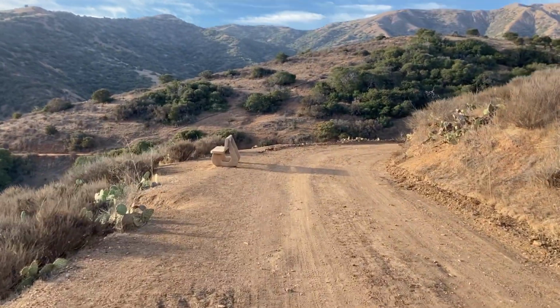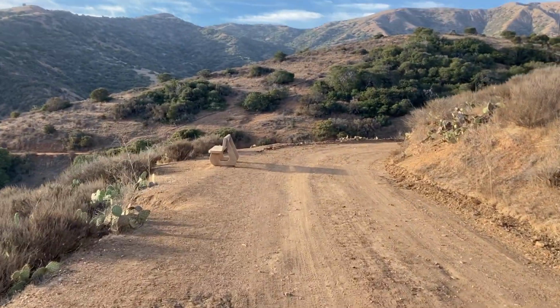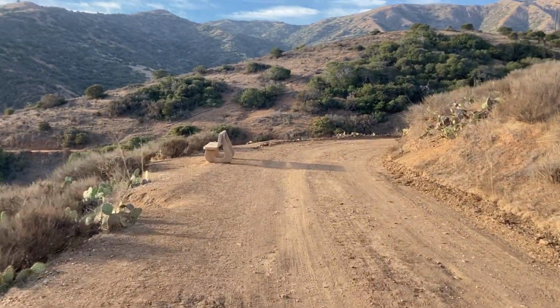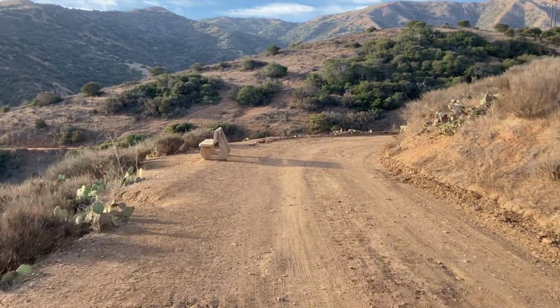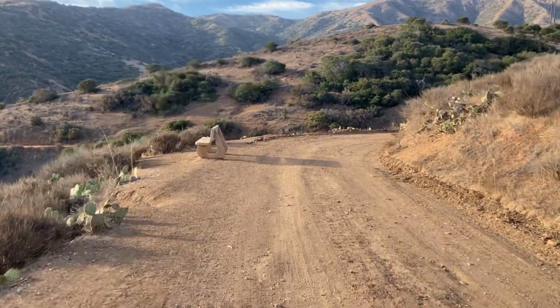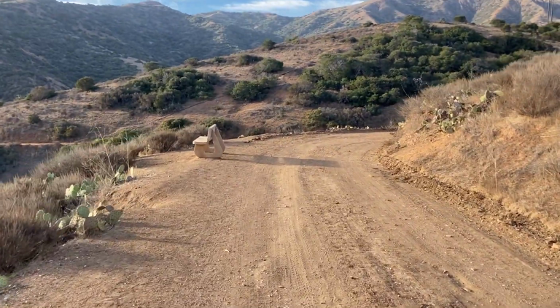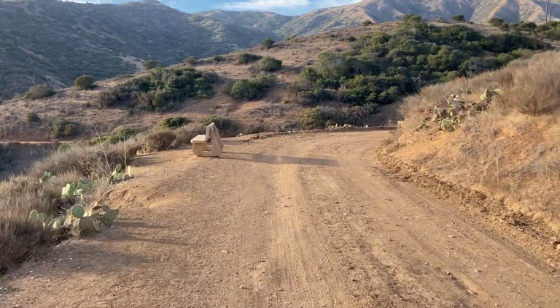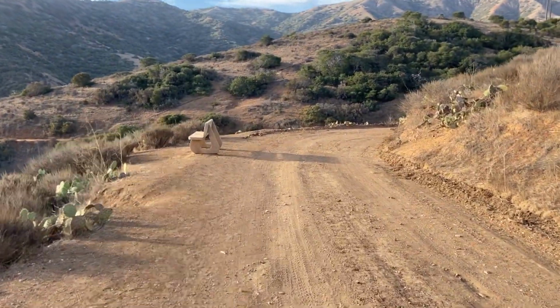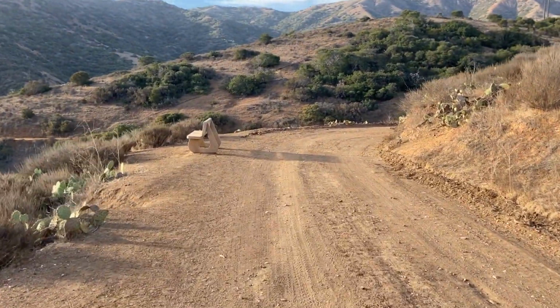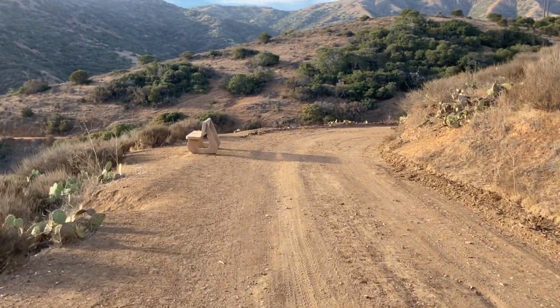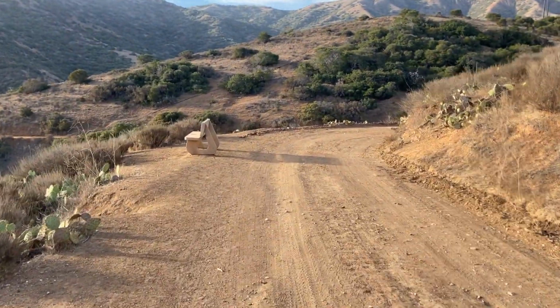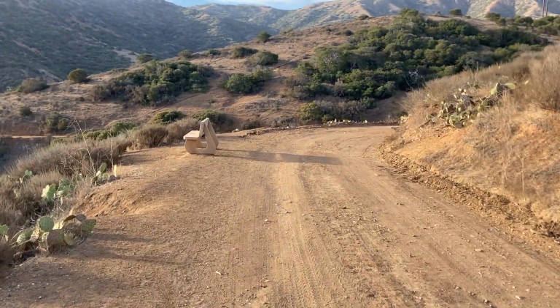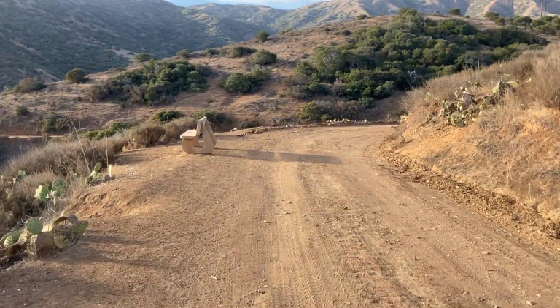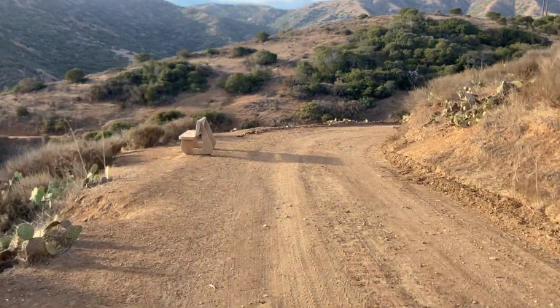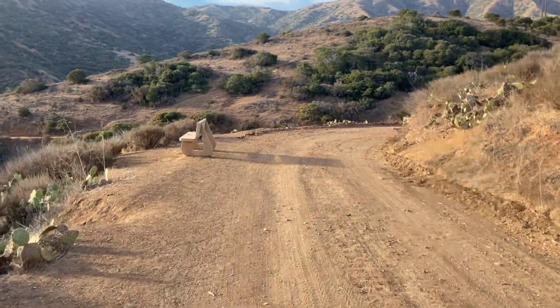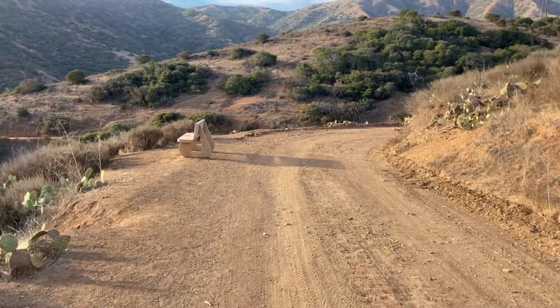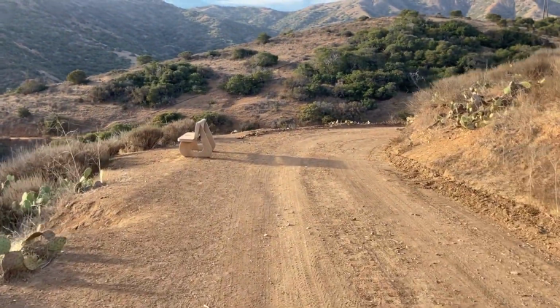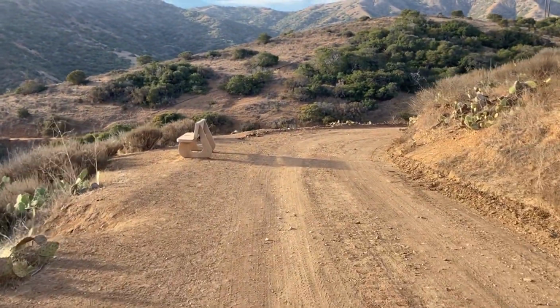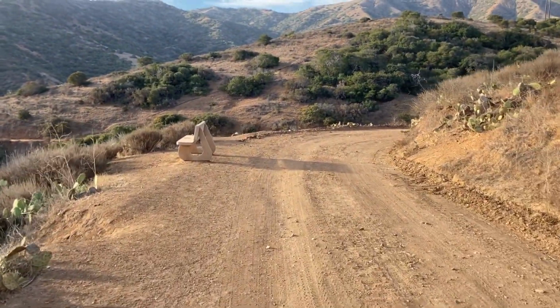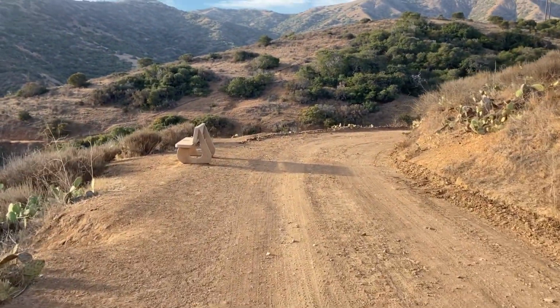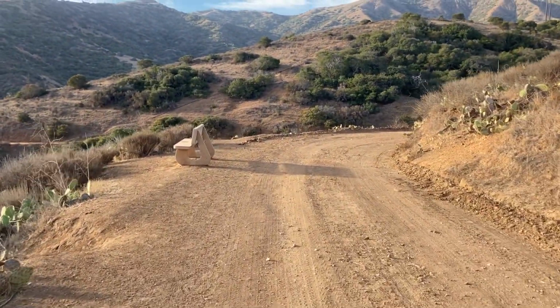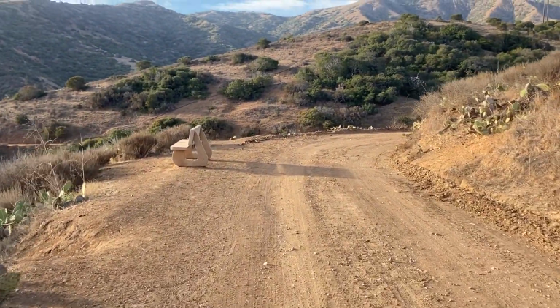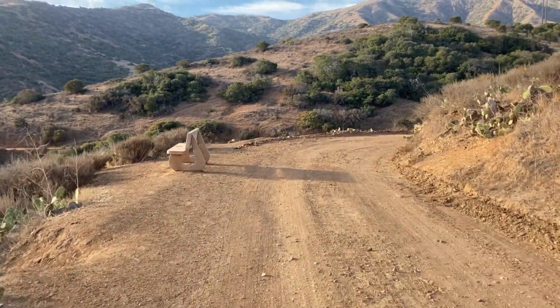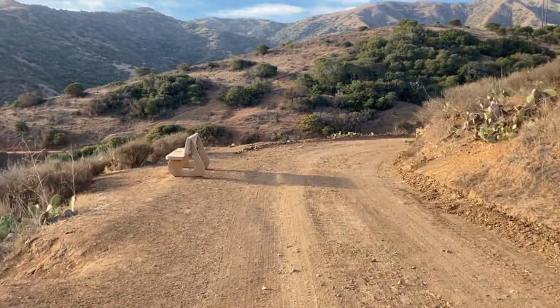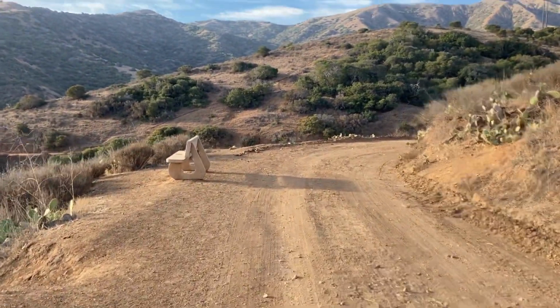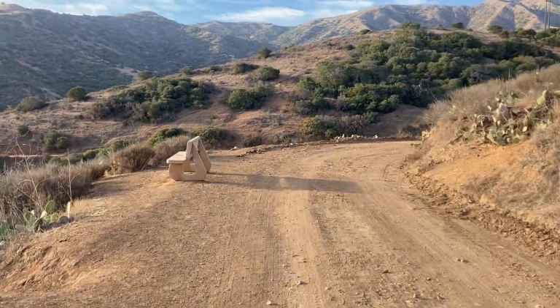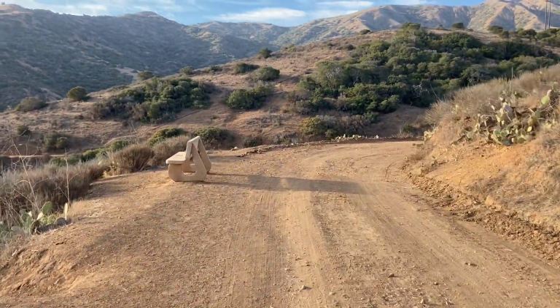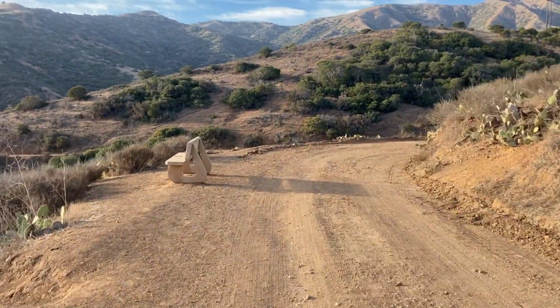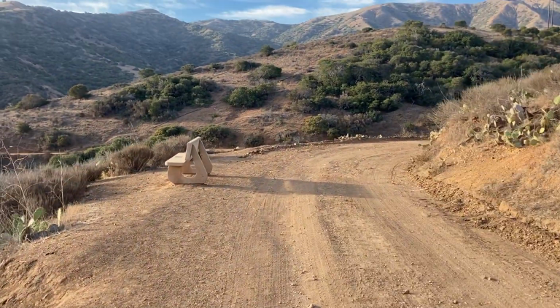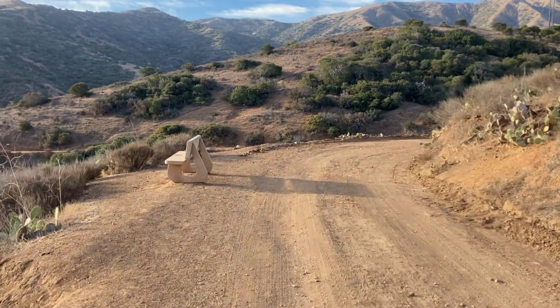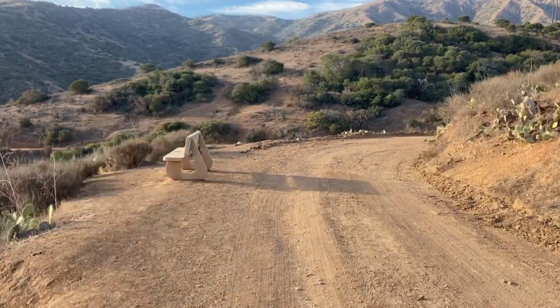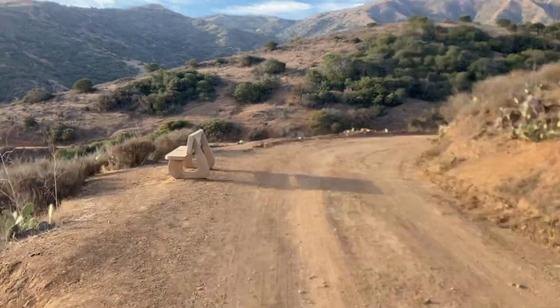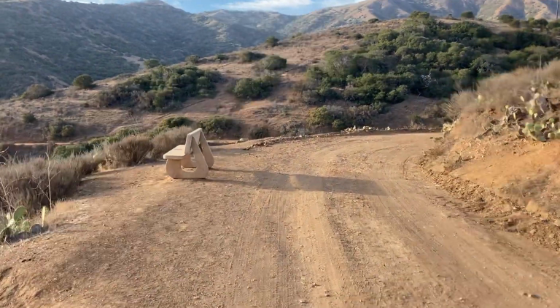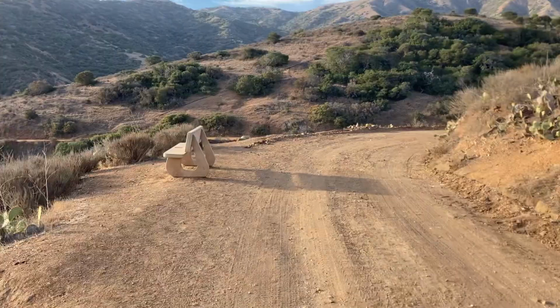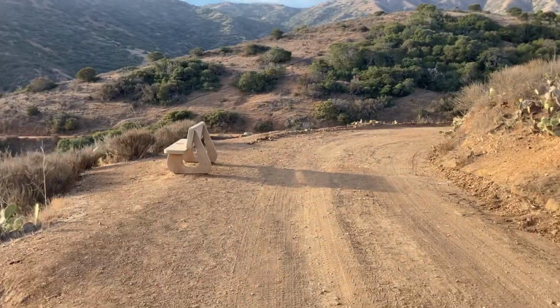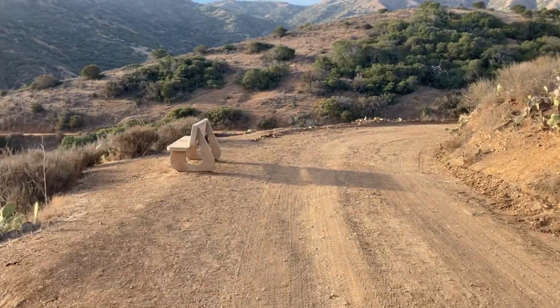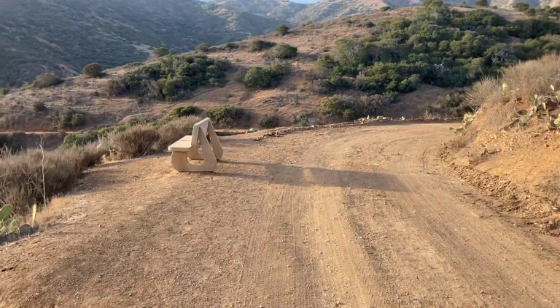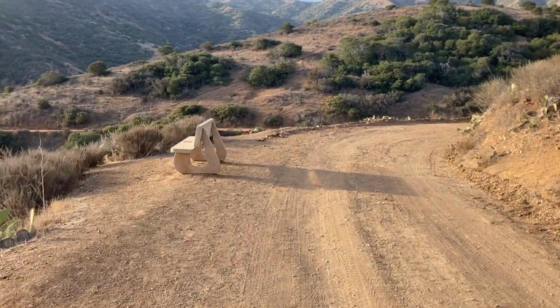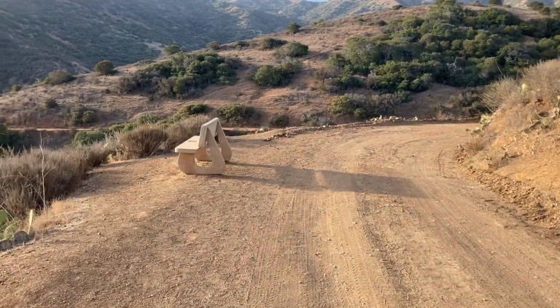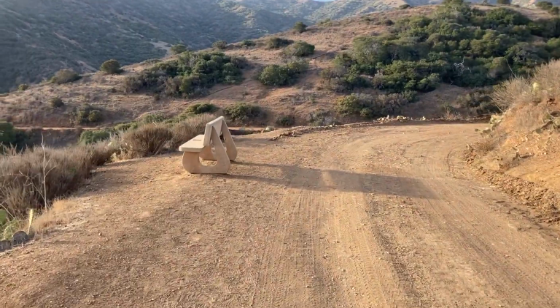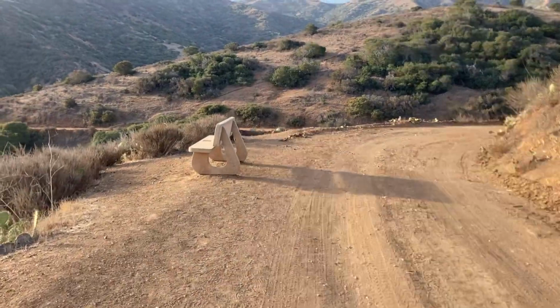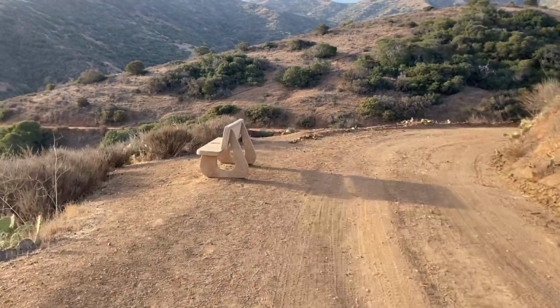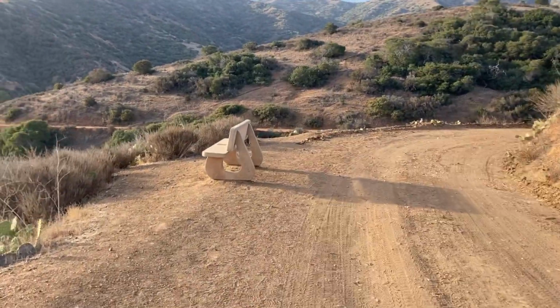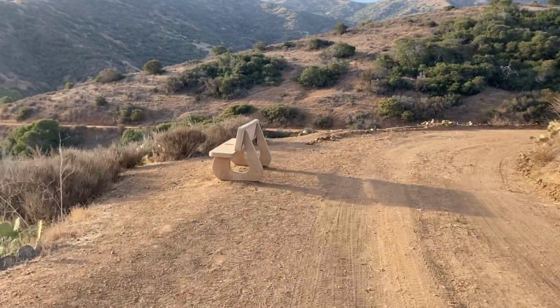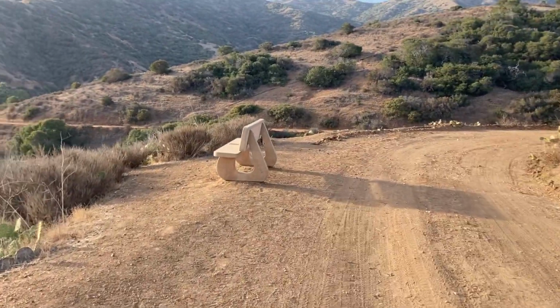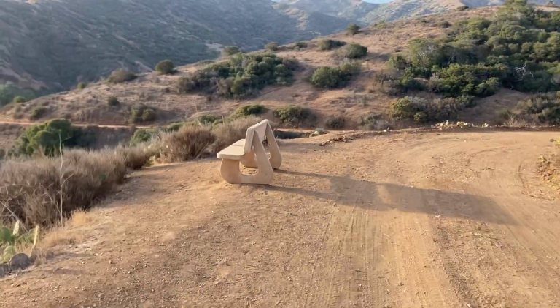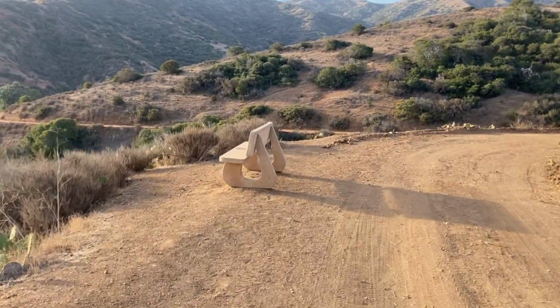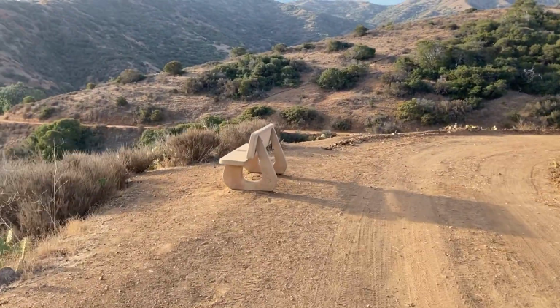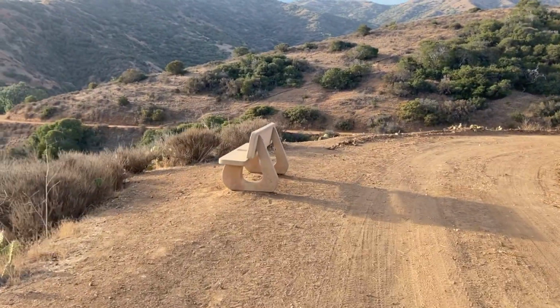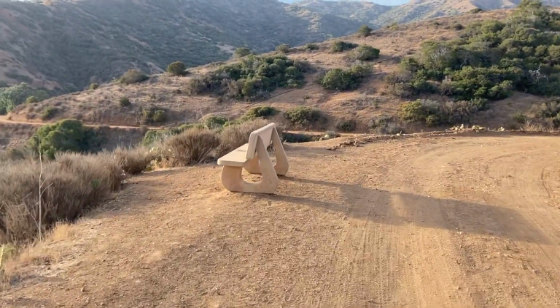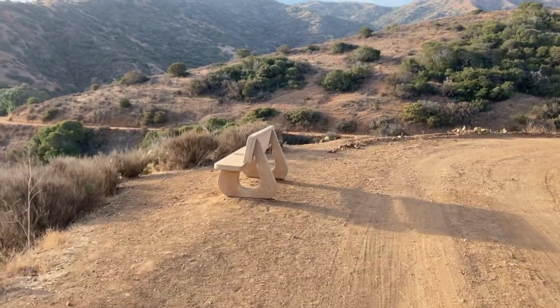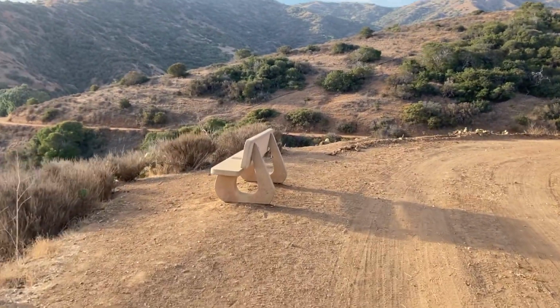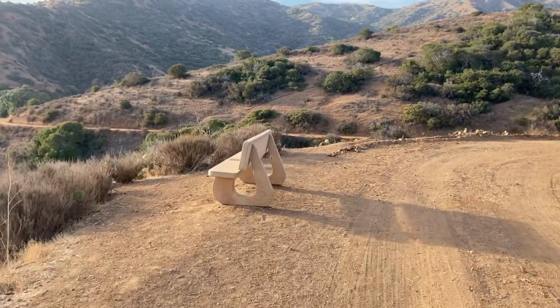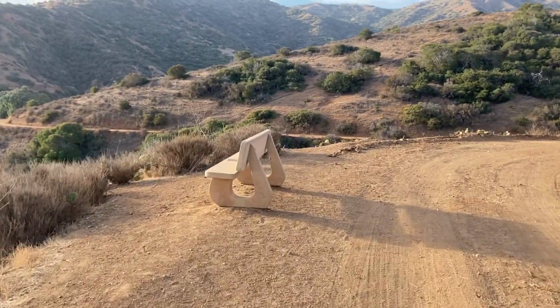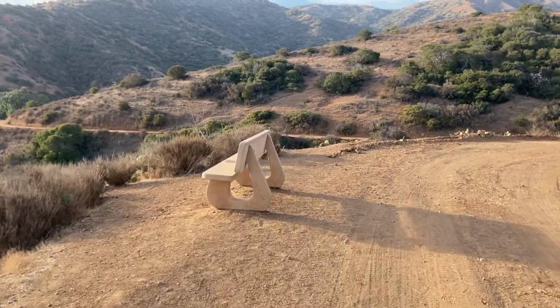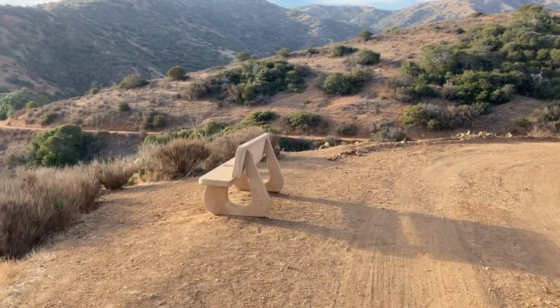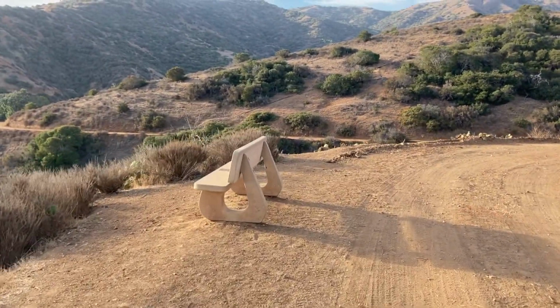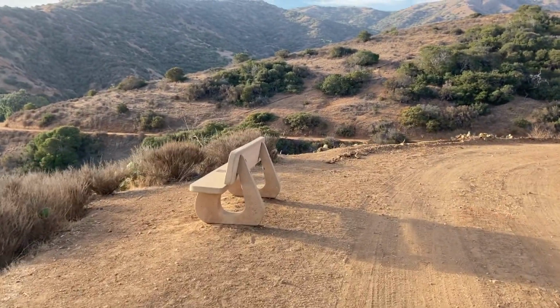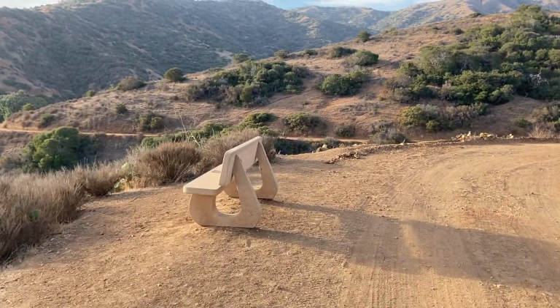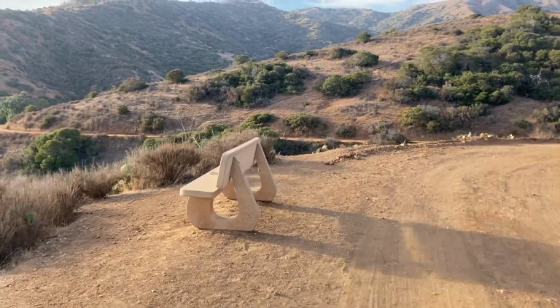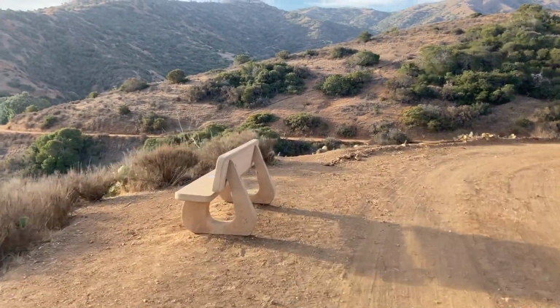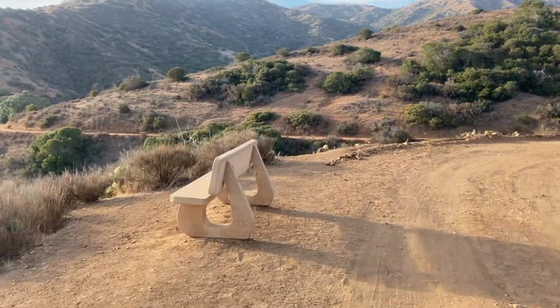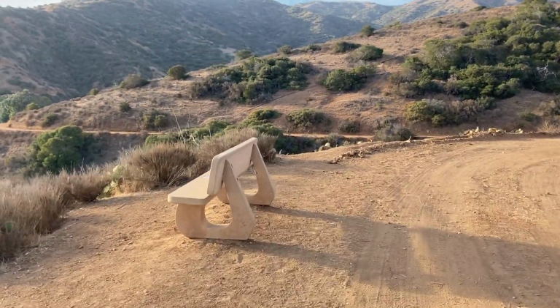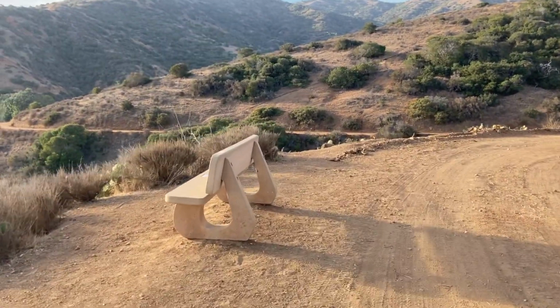Obviously you'd want to see this because it's a great view.